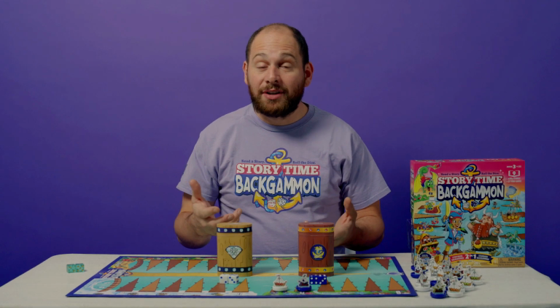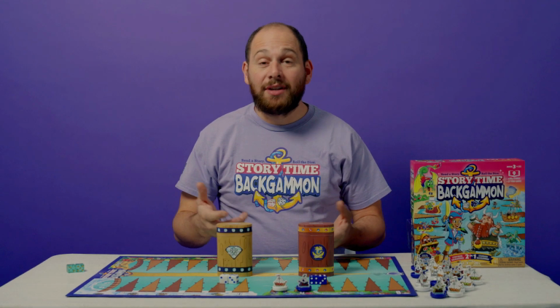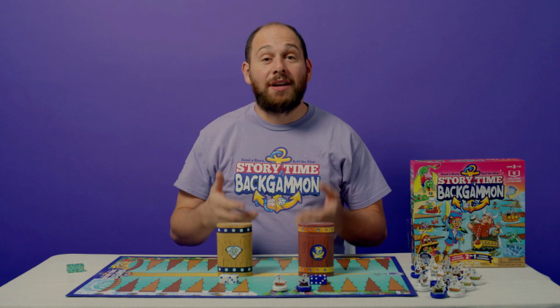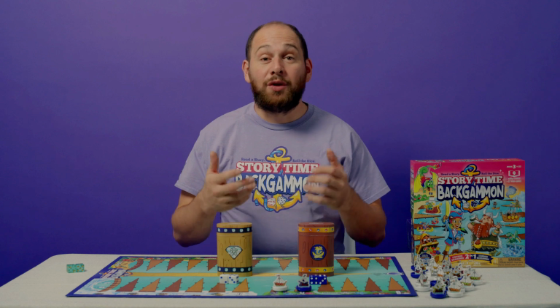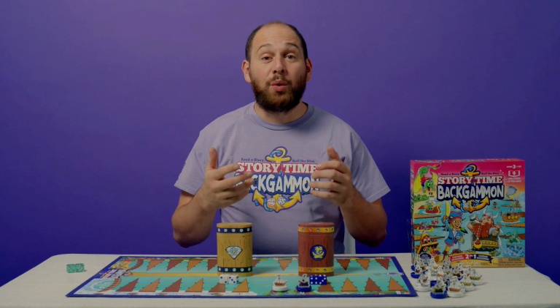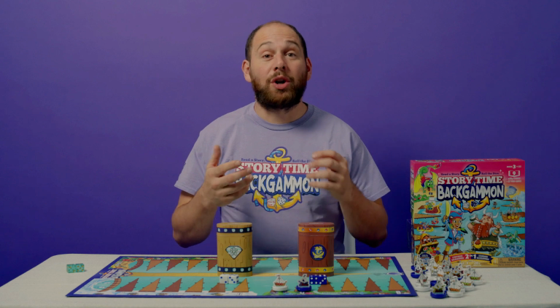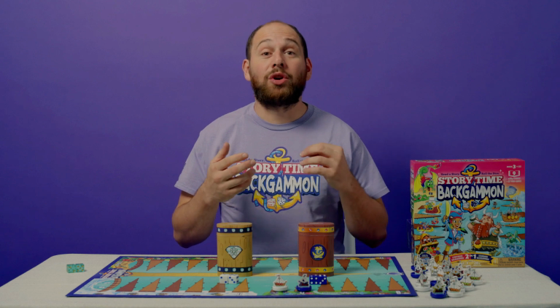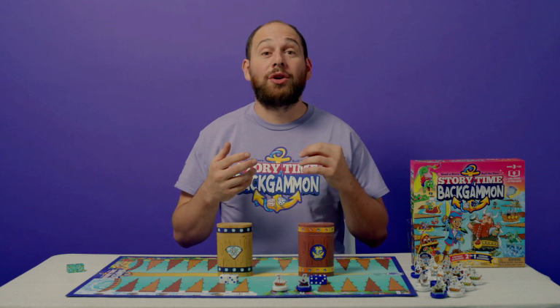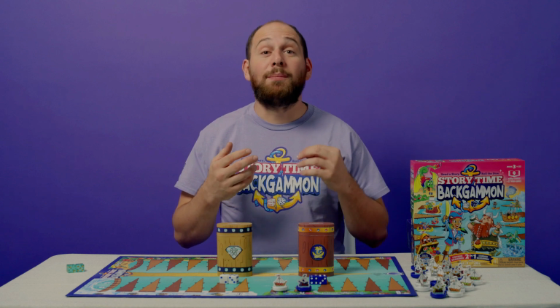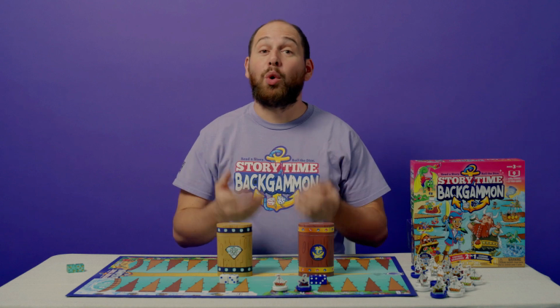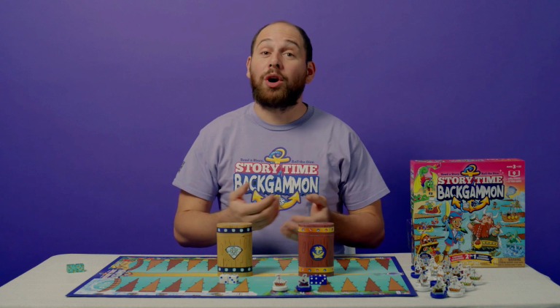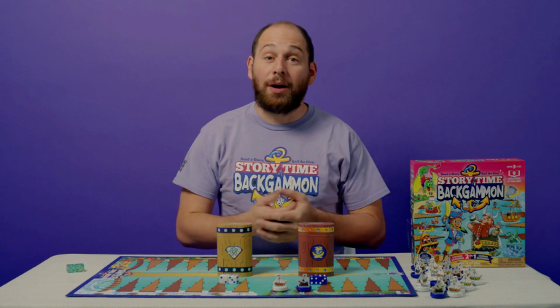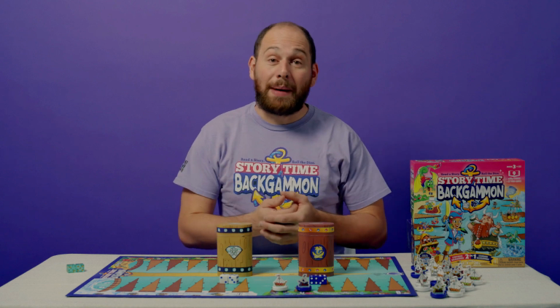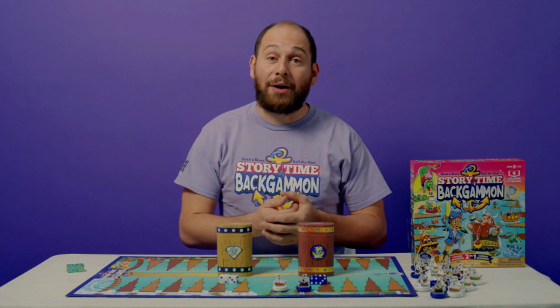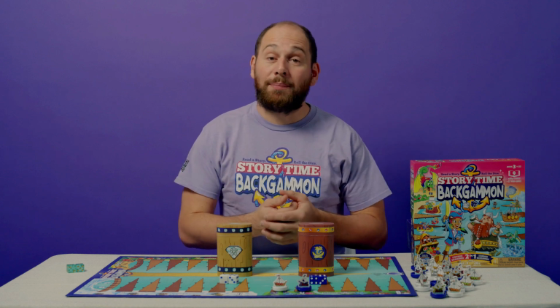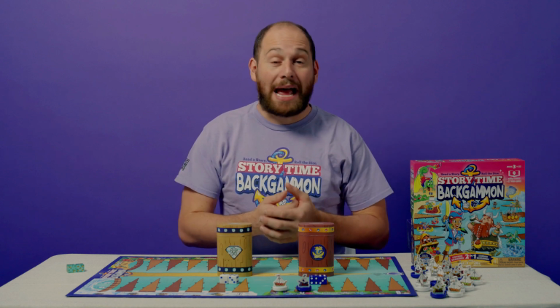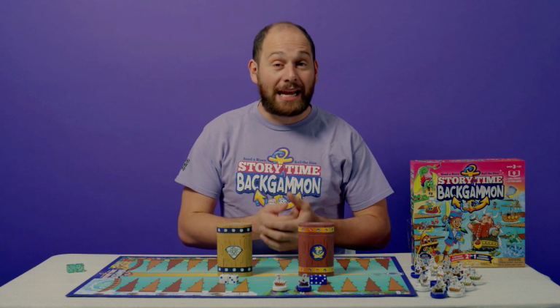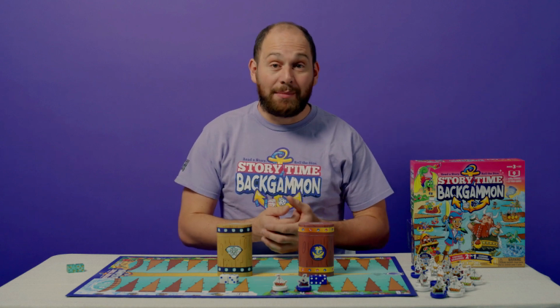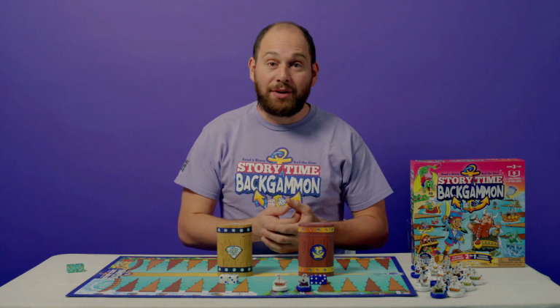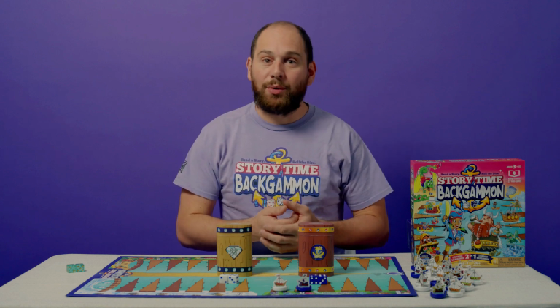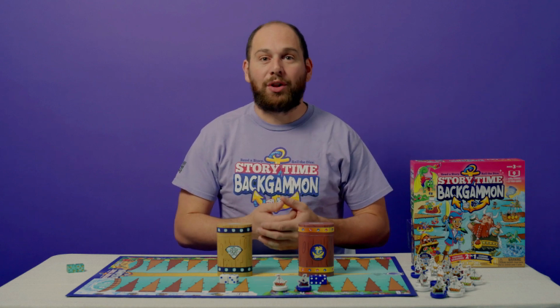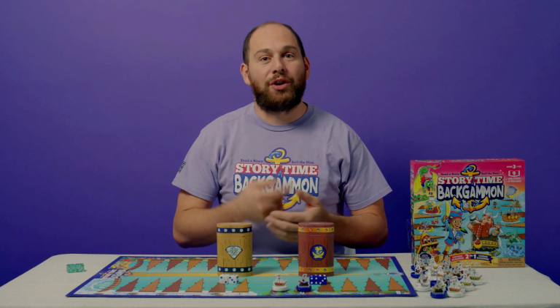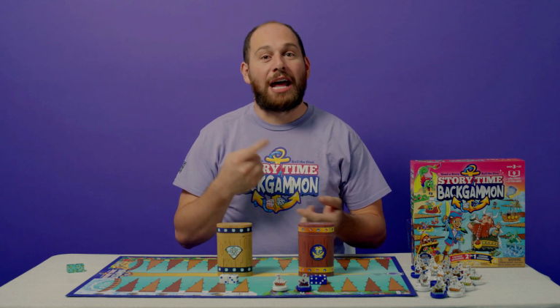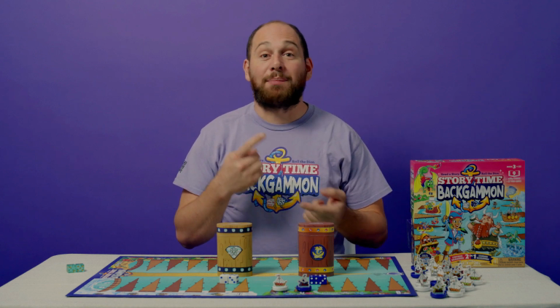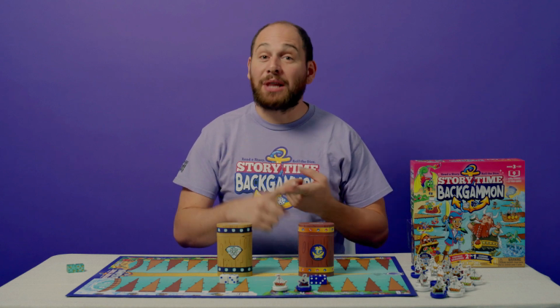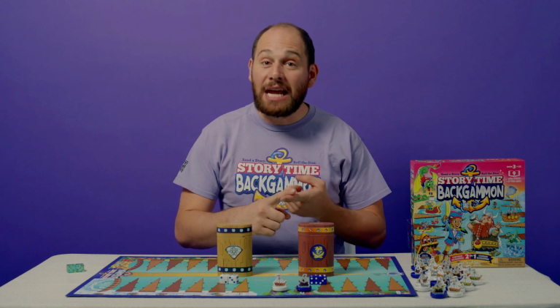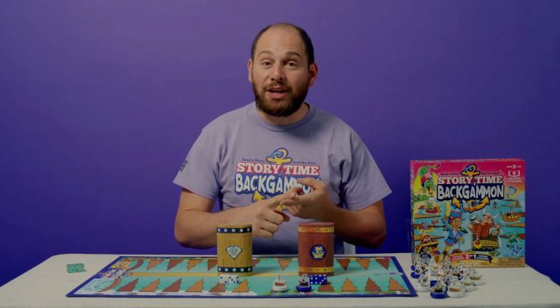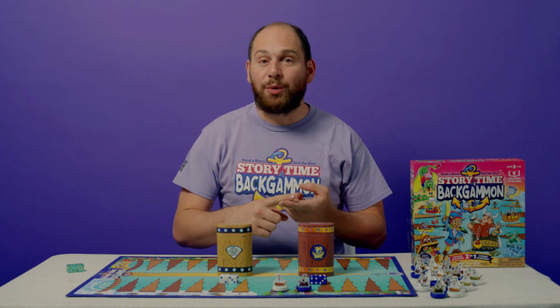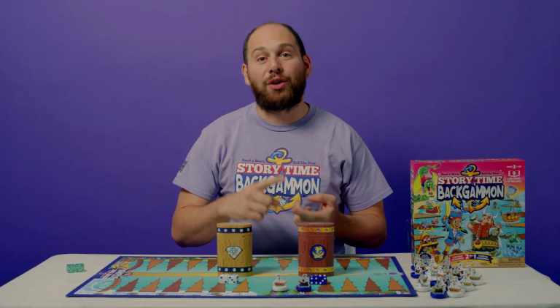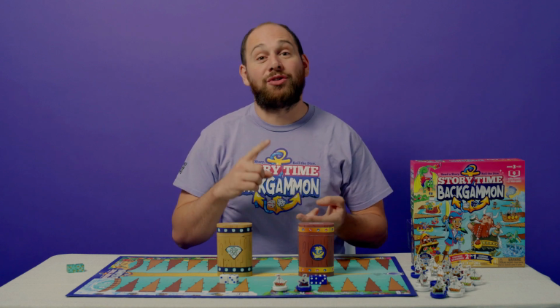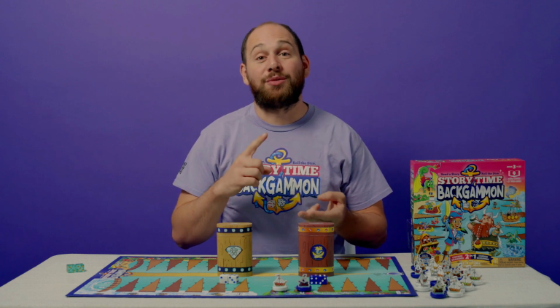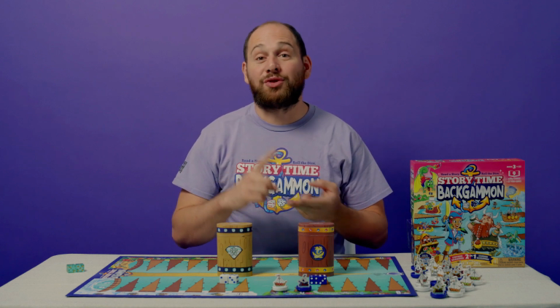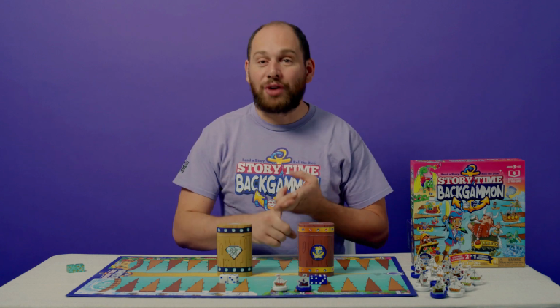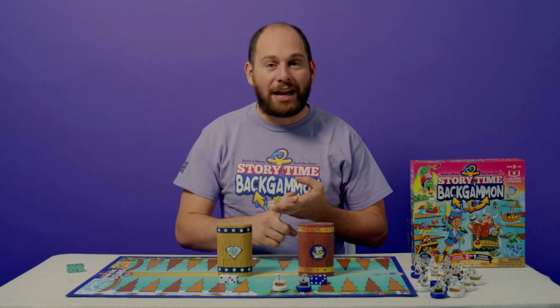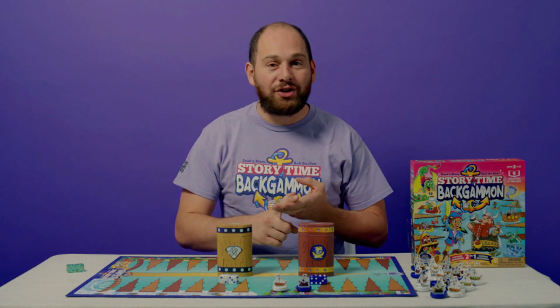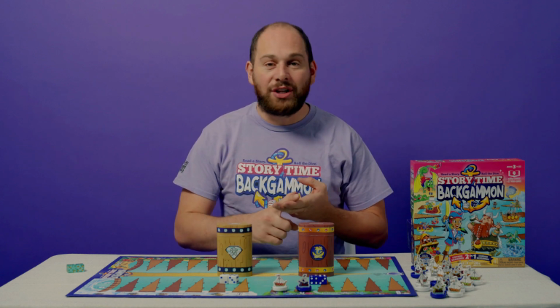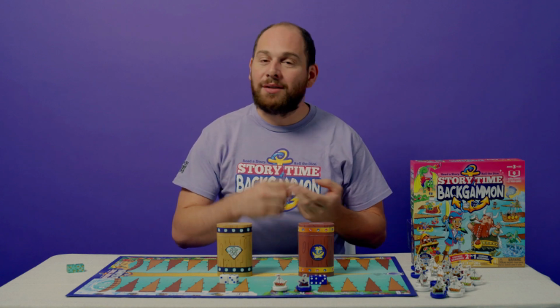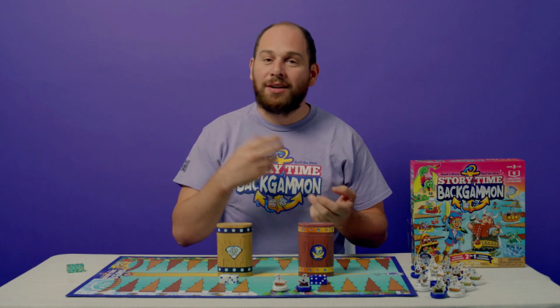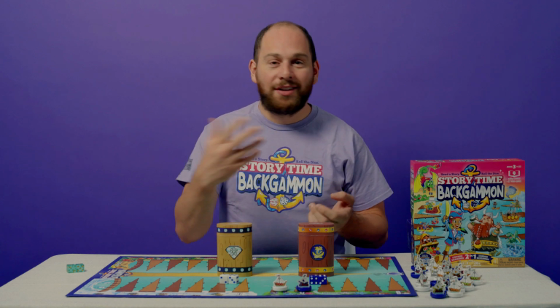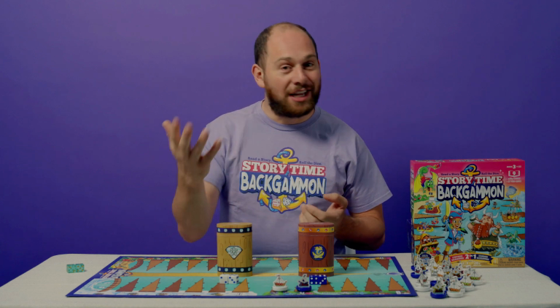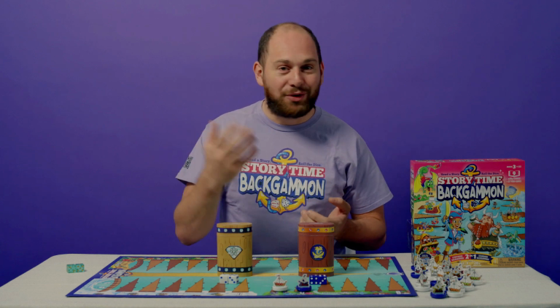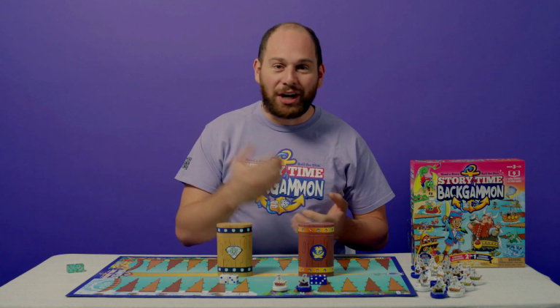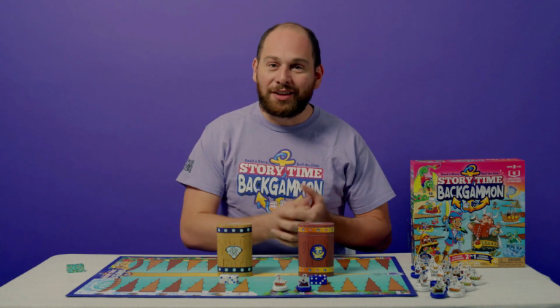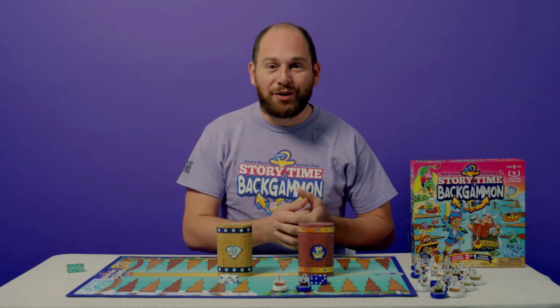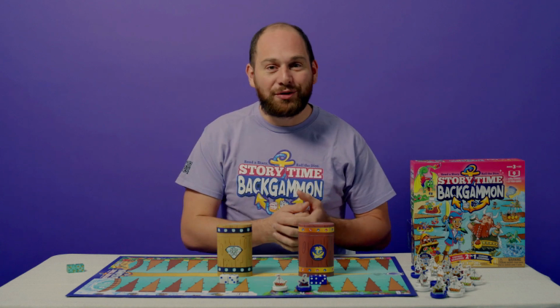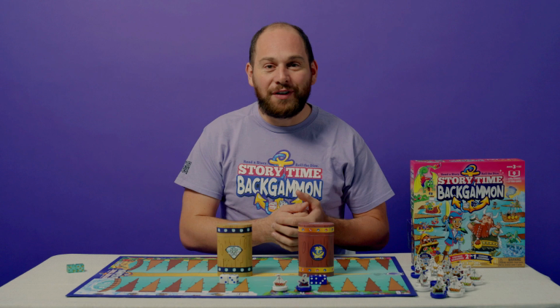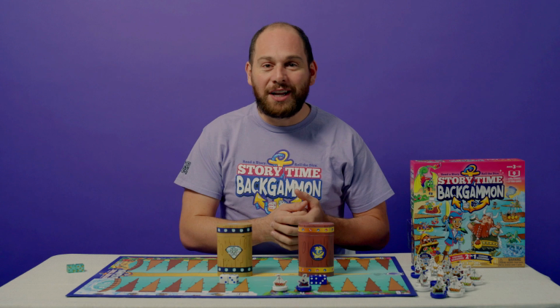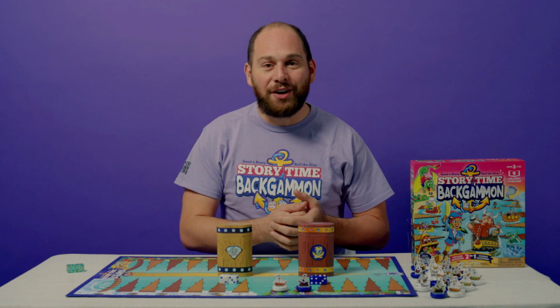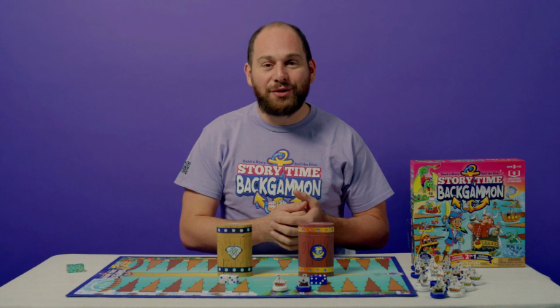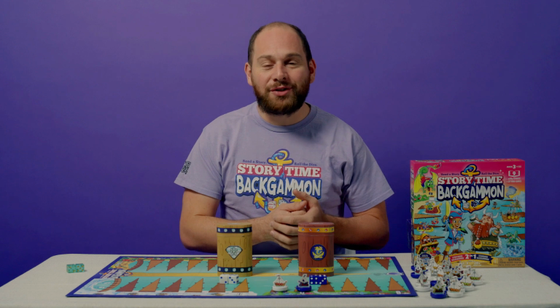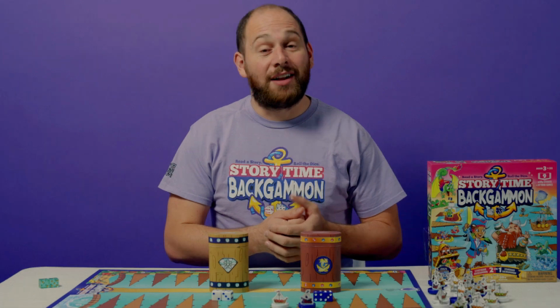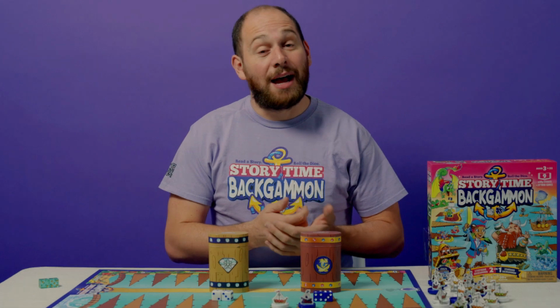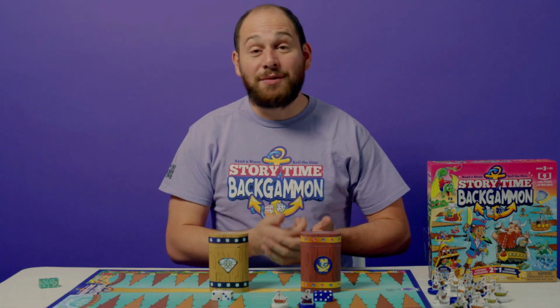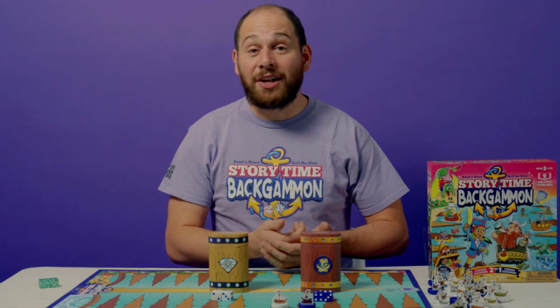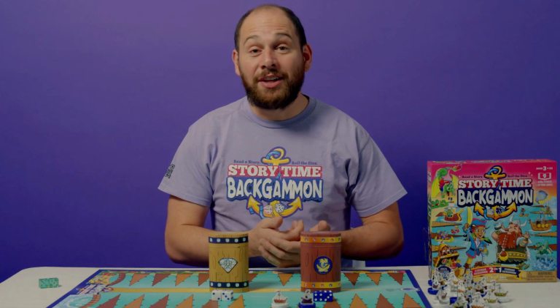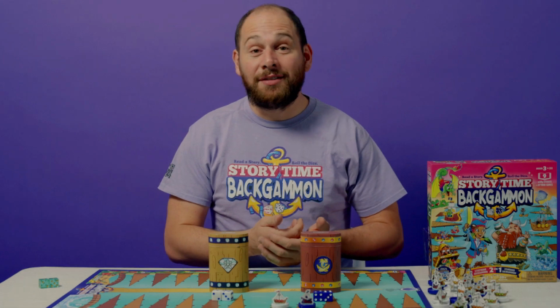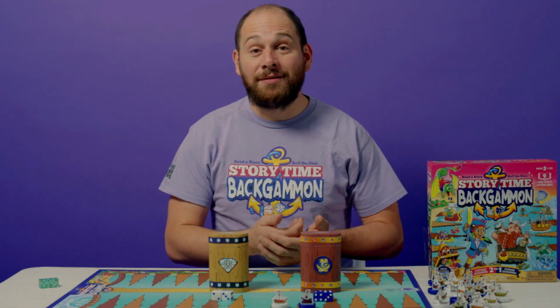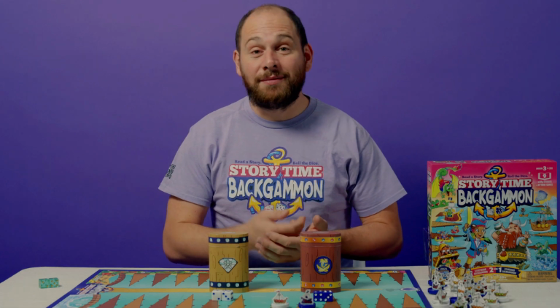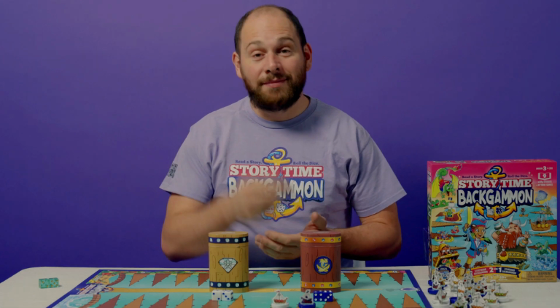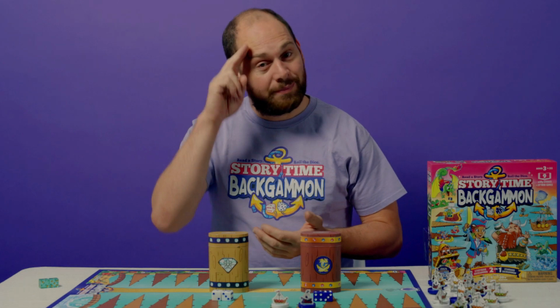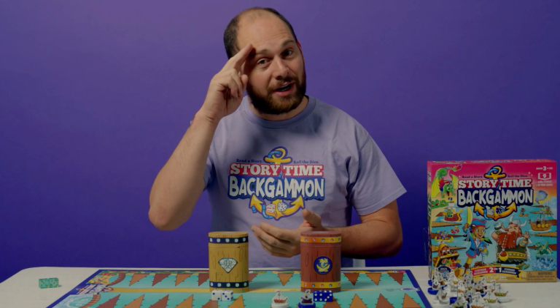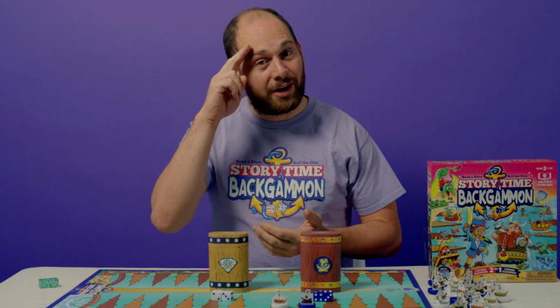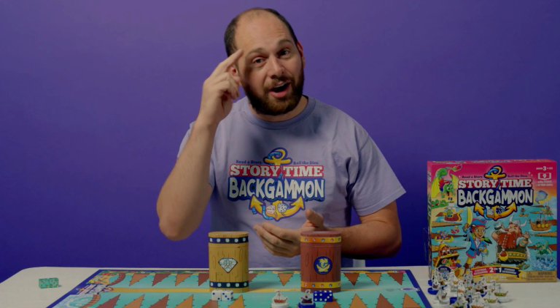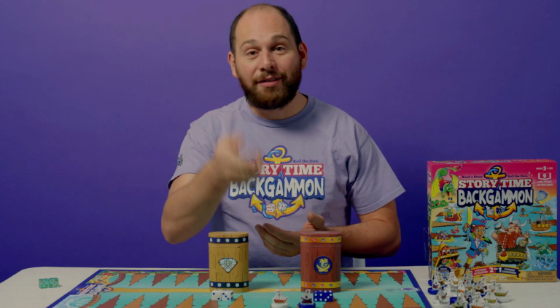So that's everything that you will get in a Storytime Backgammon box. If you want to learn more about backgammon, learn how to play, or learn some strategy, keep checking those videos. I'm Dylan, Bearing Off.